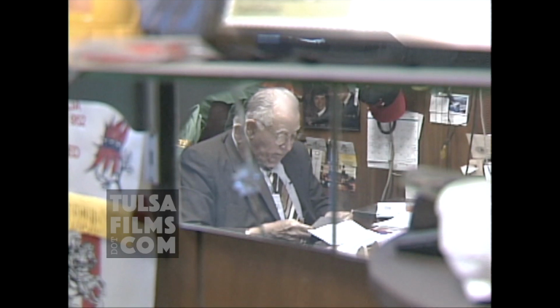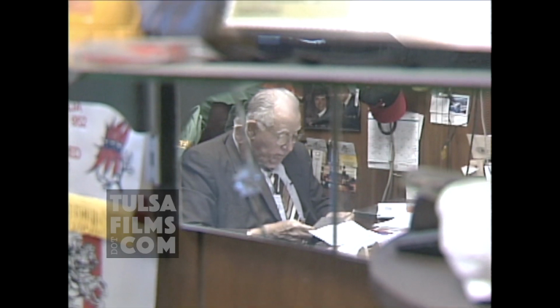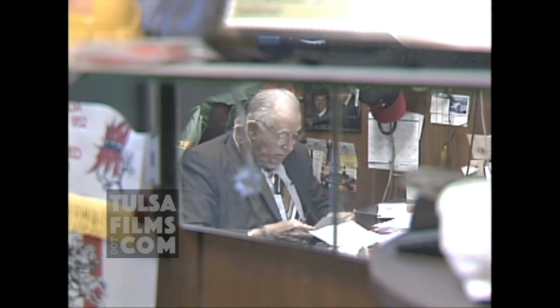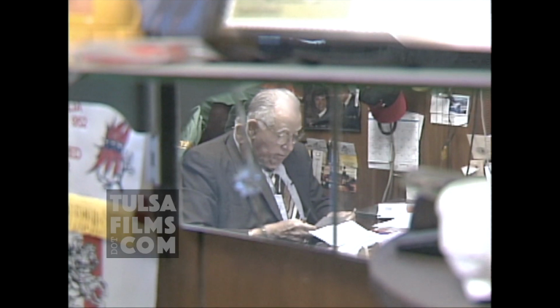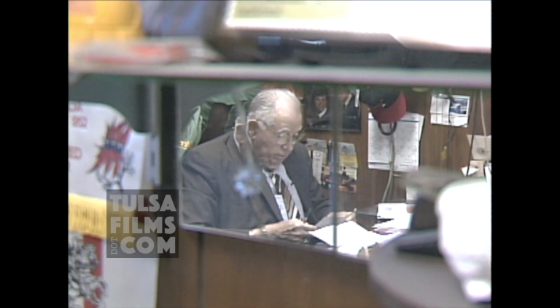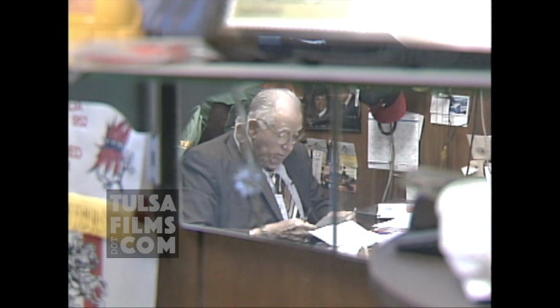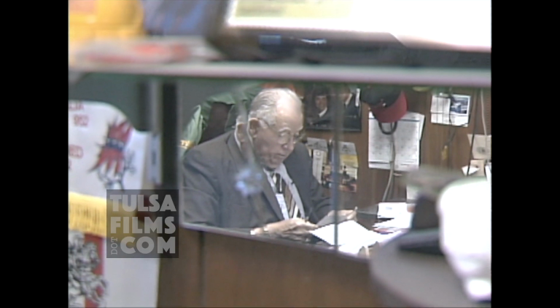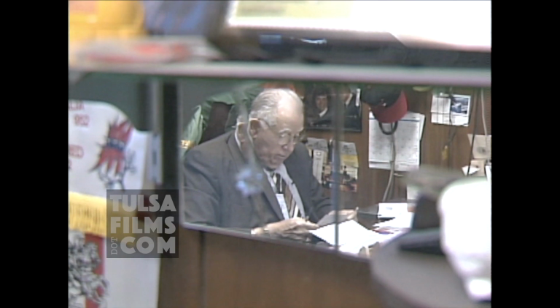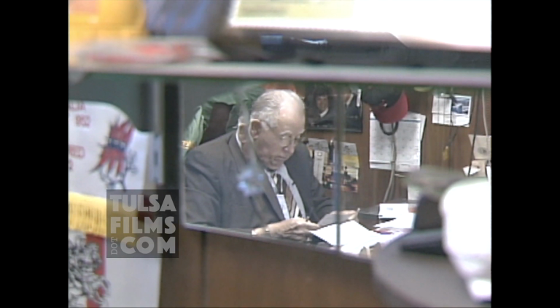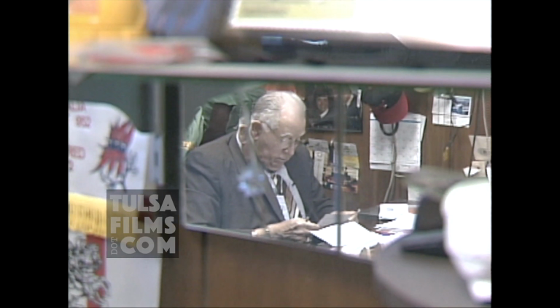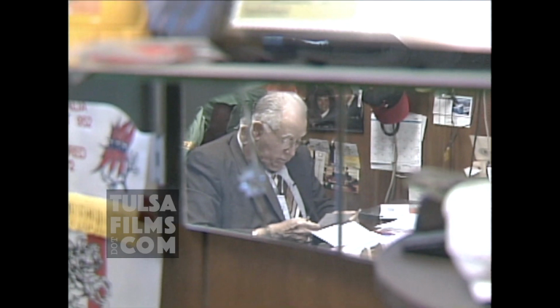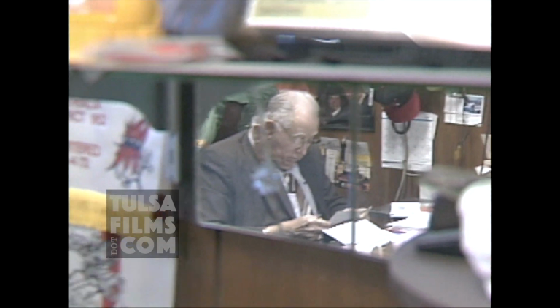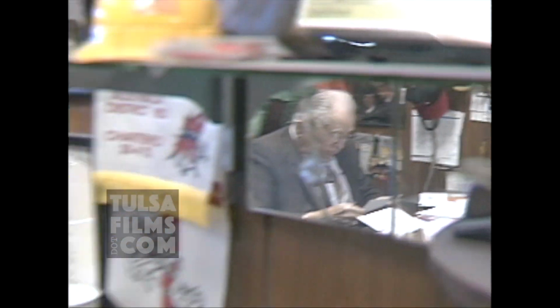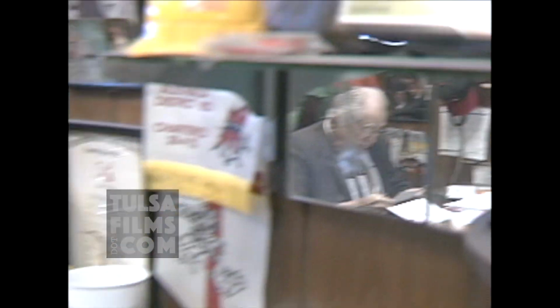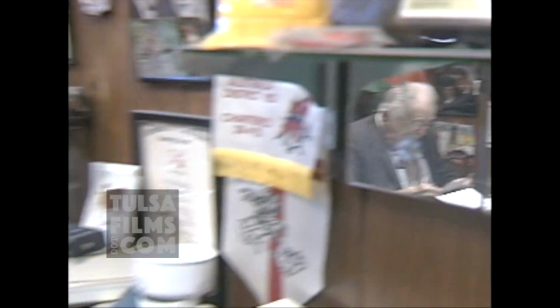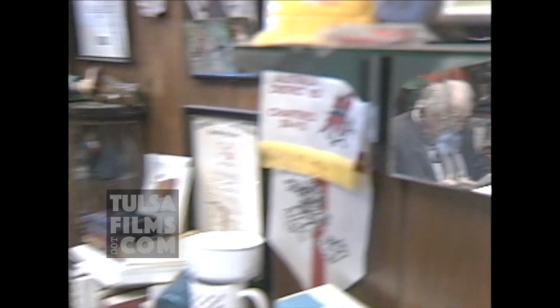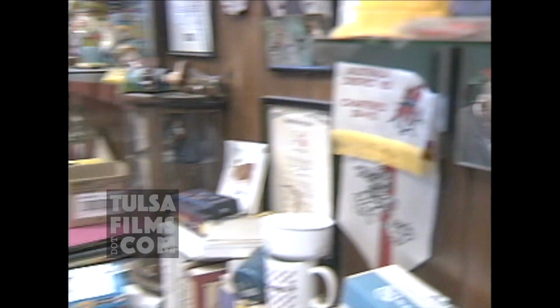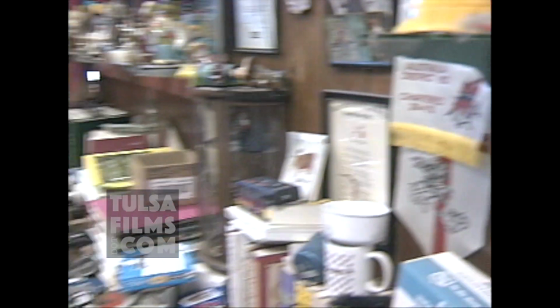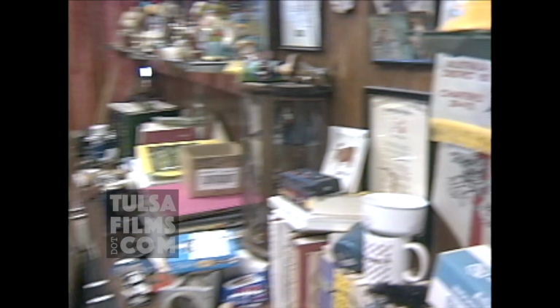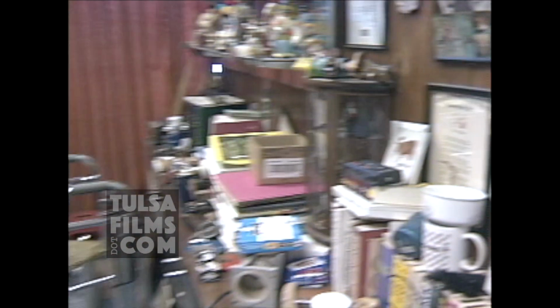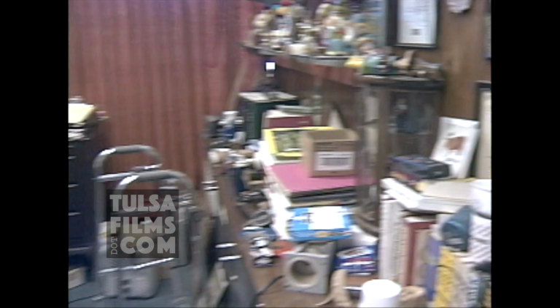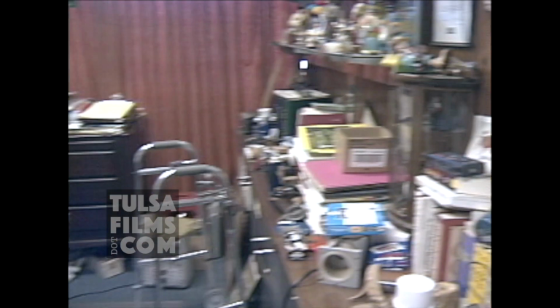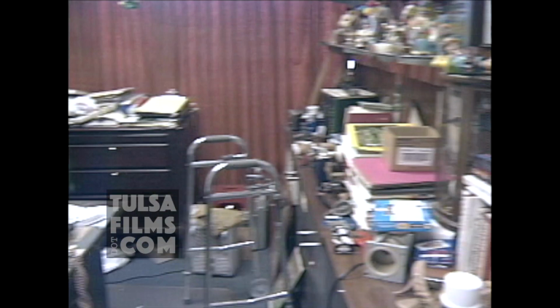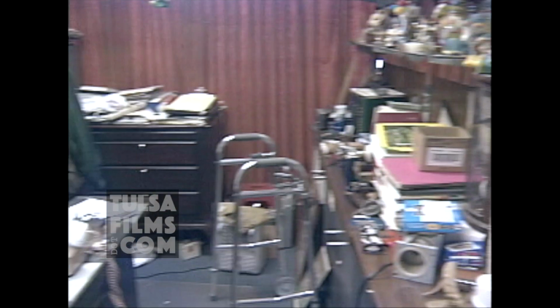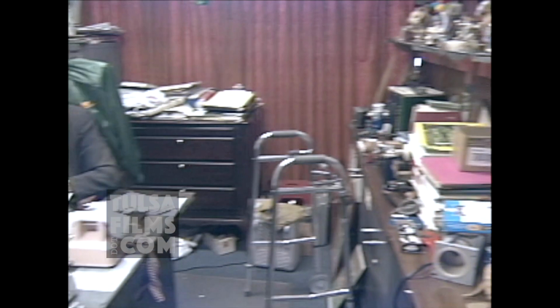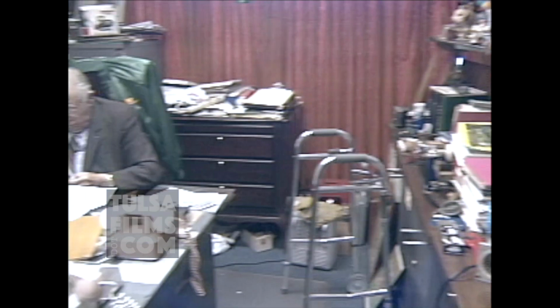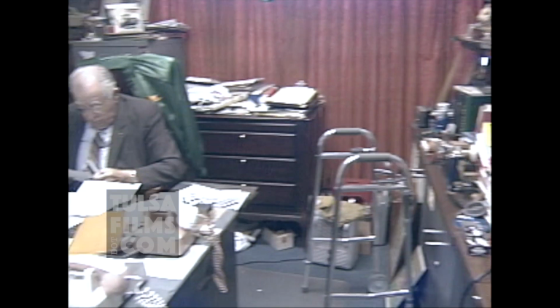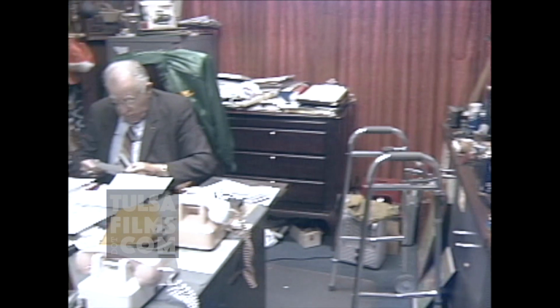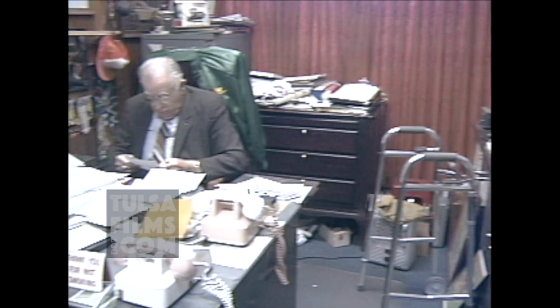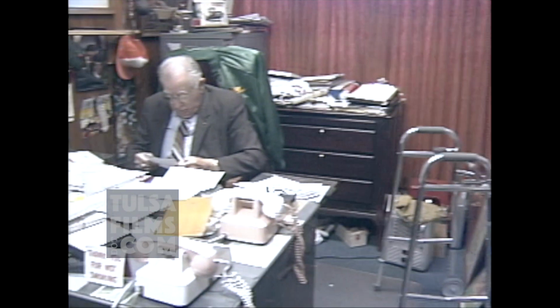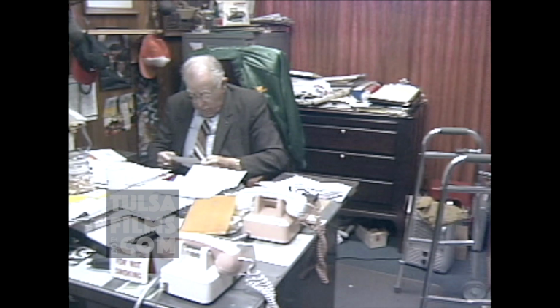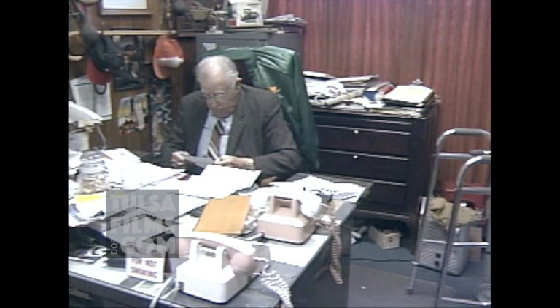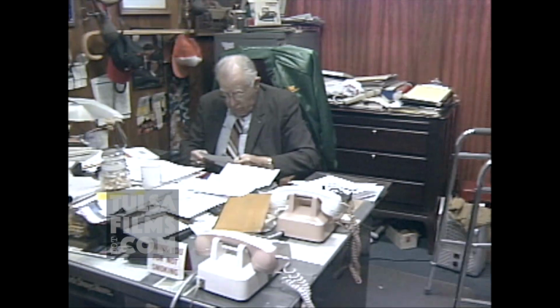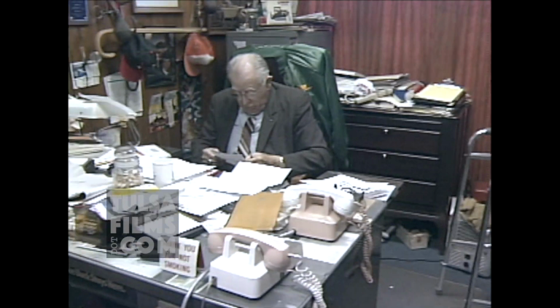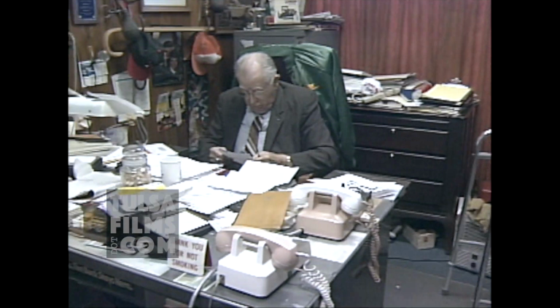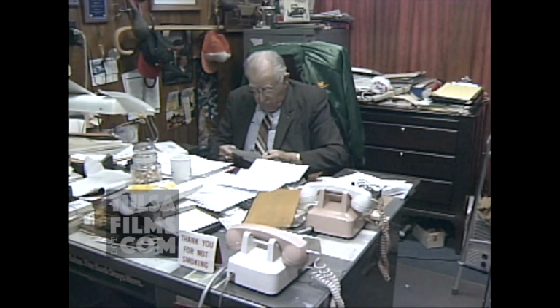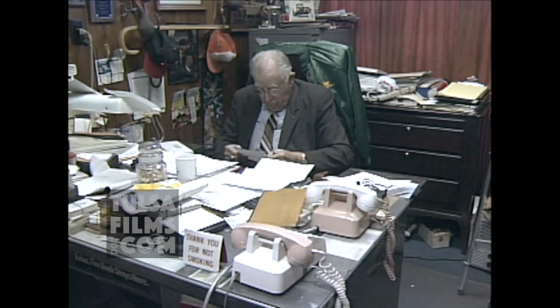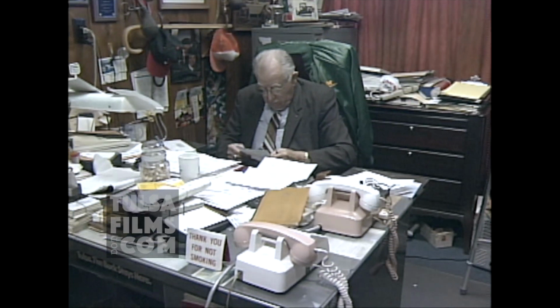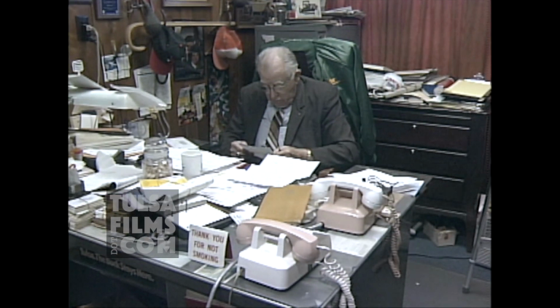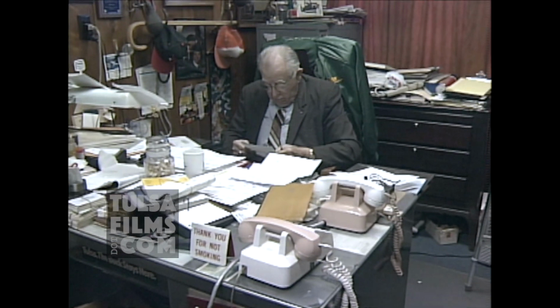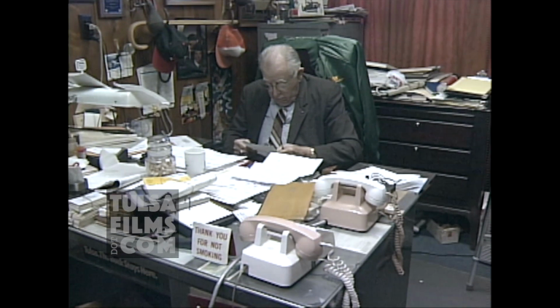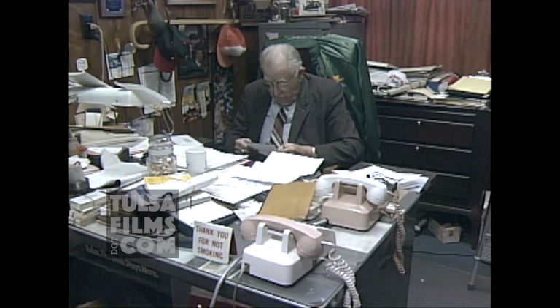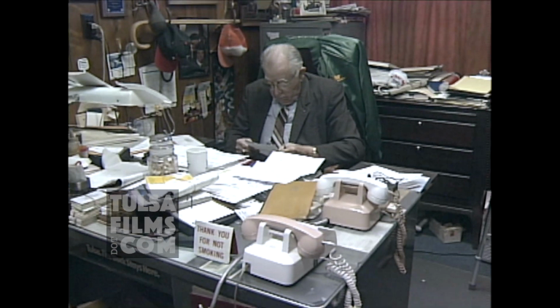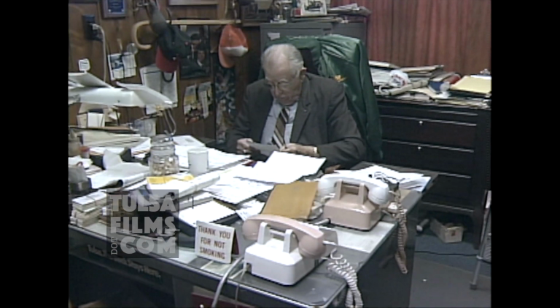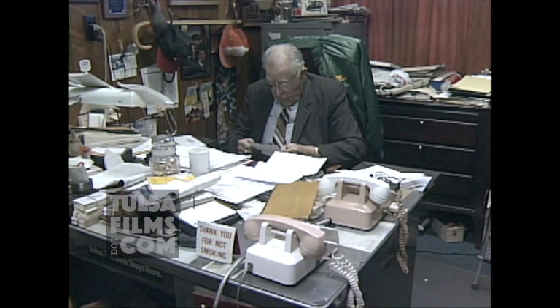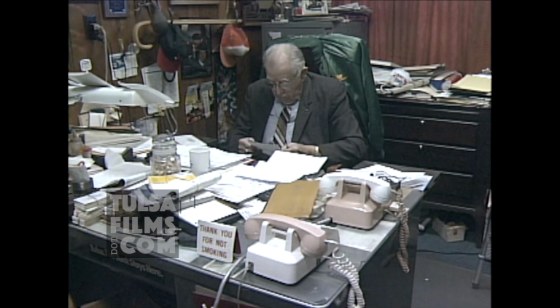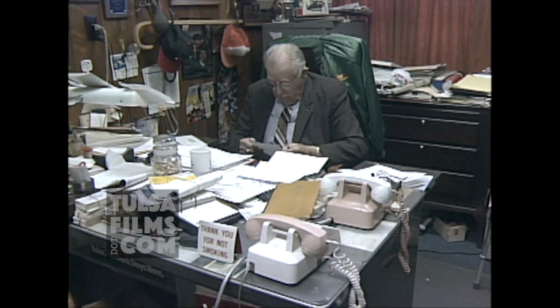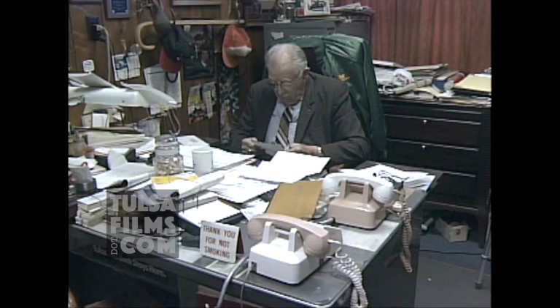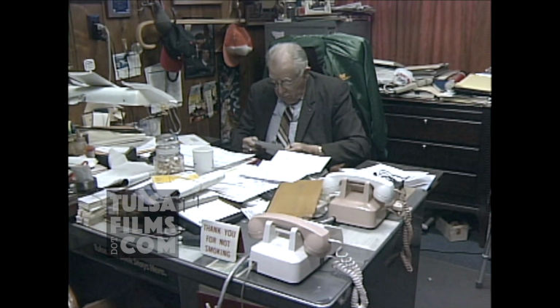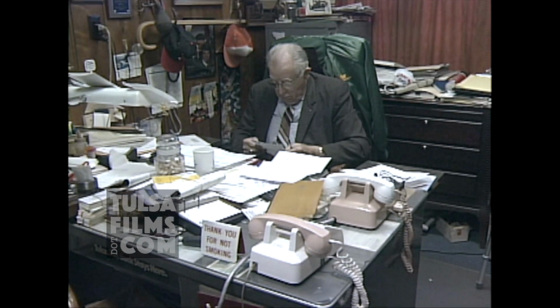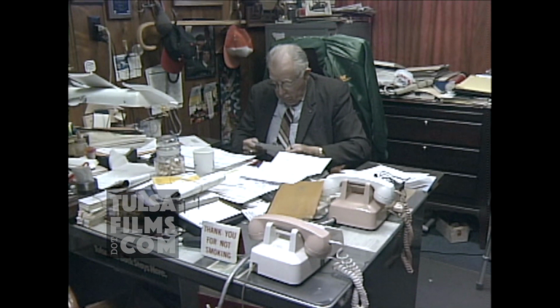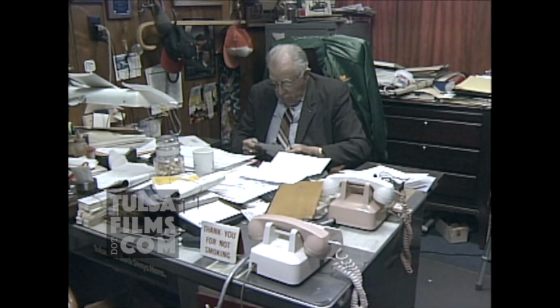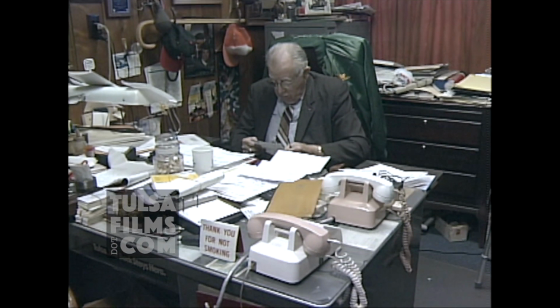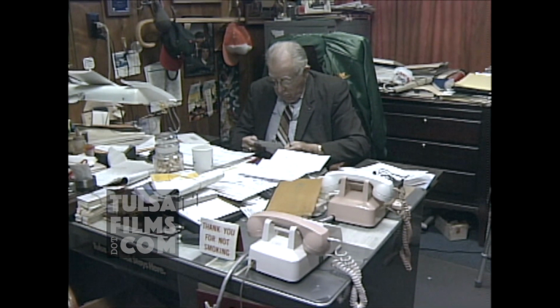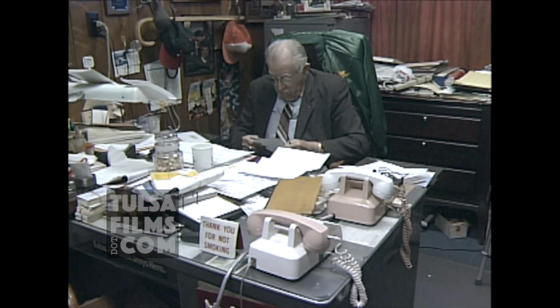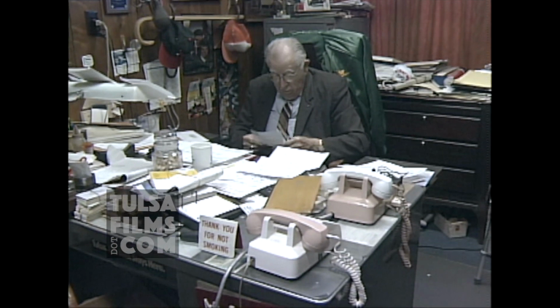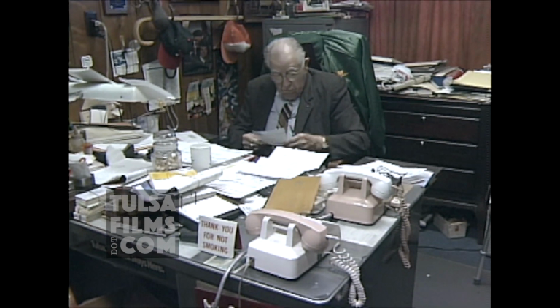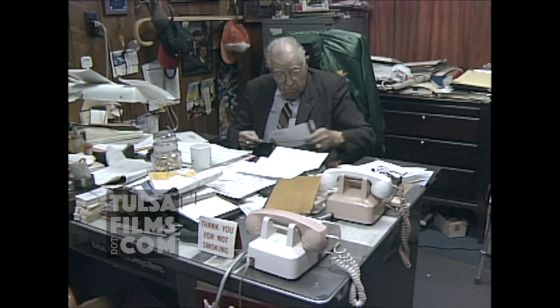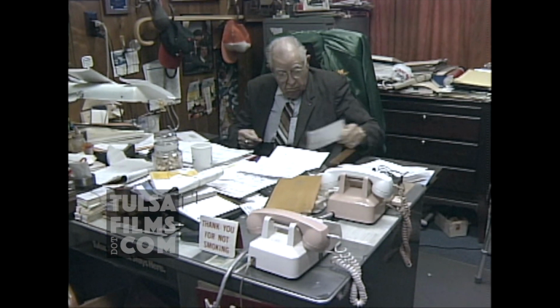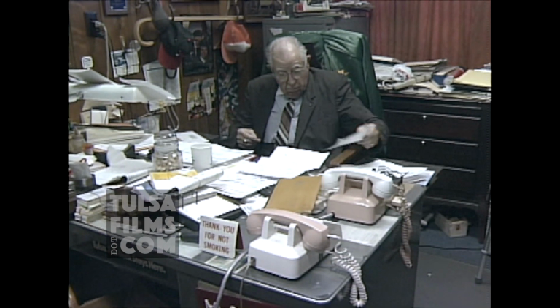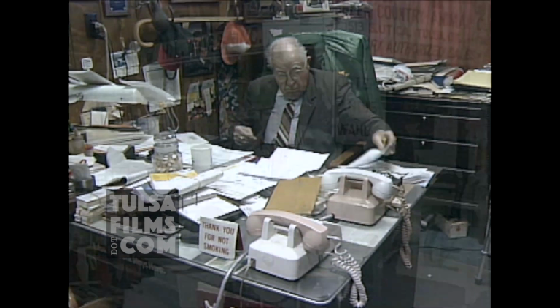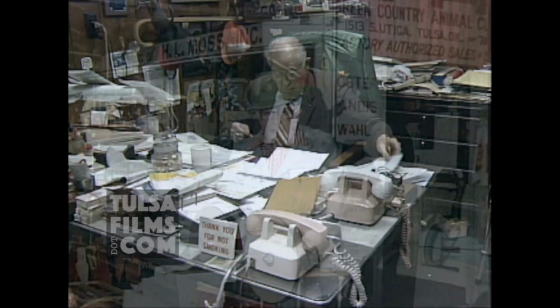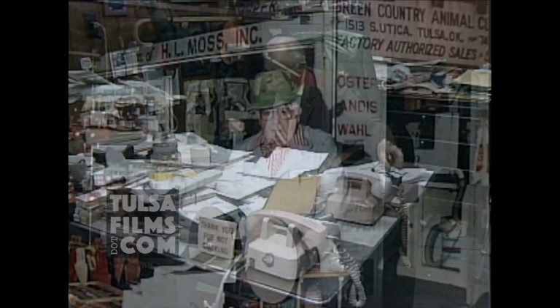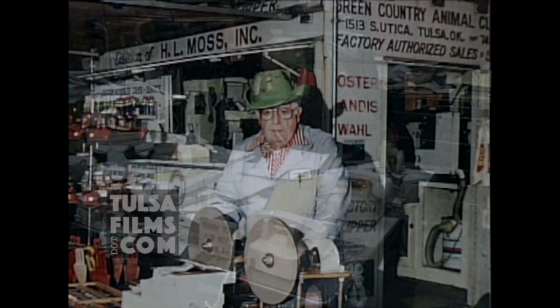The man behind this enterprise is H.L. Moss, who has been fixing broken stuff for more than a half century.